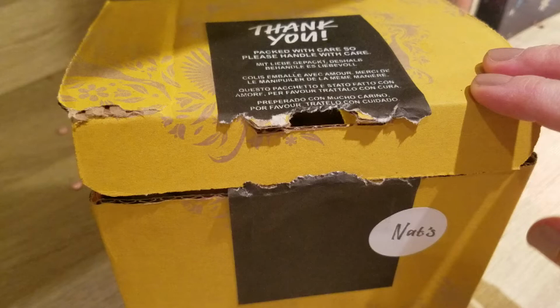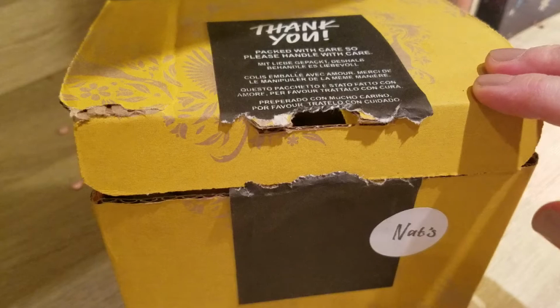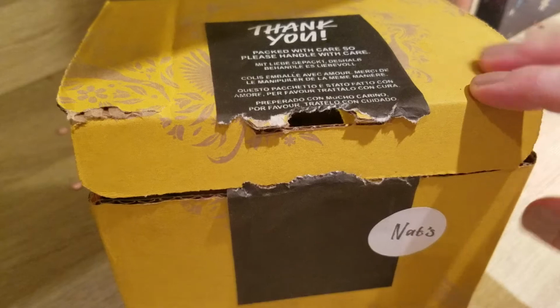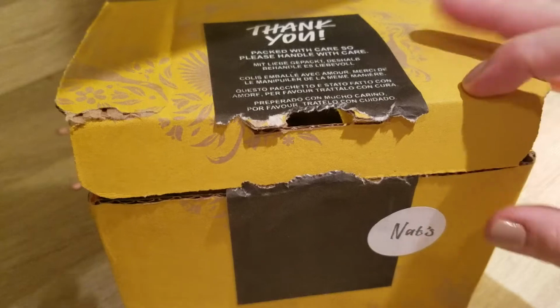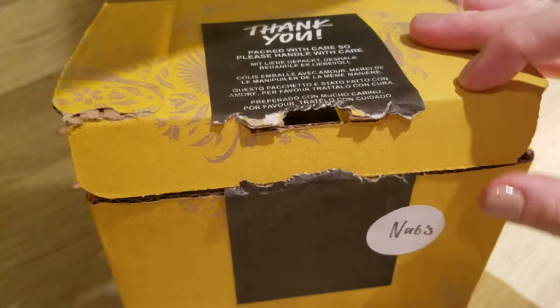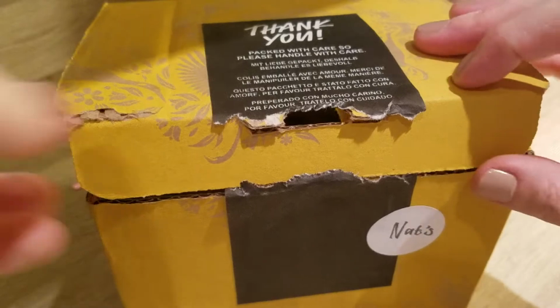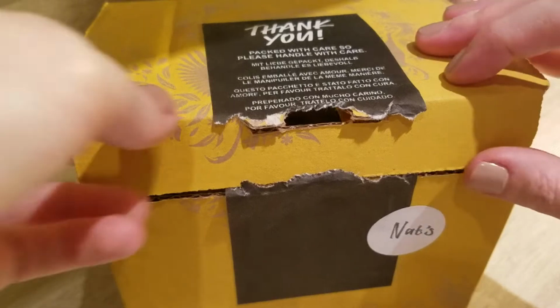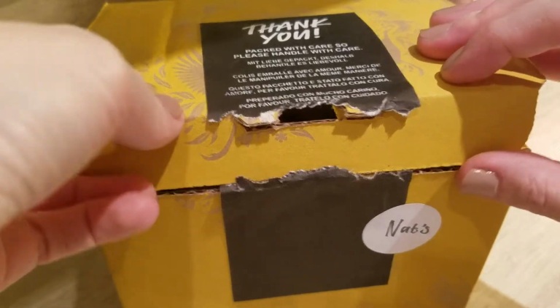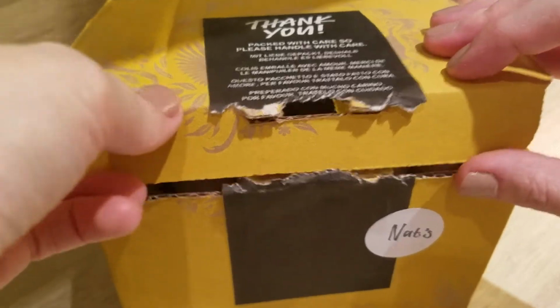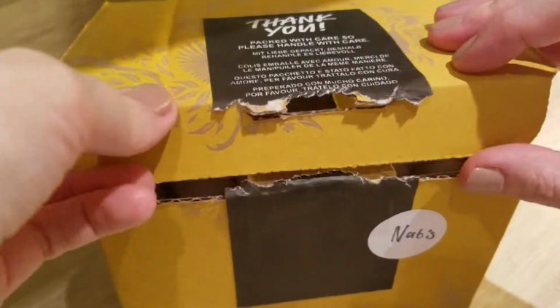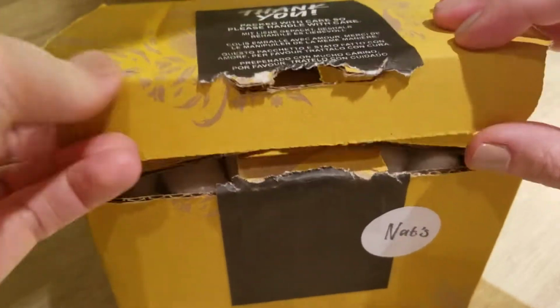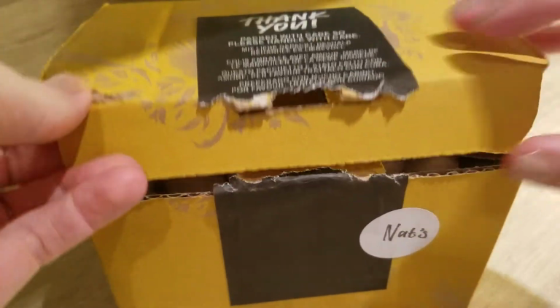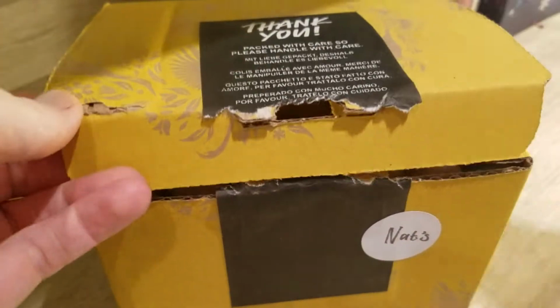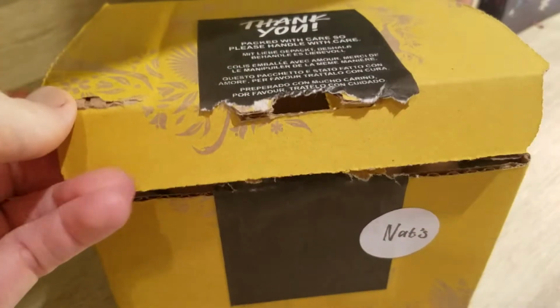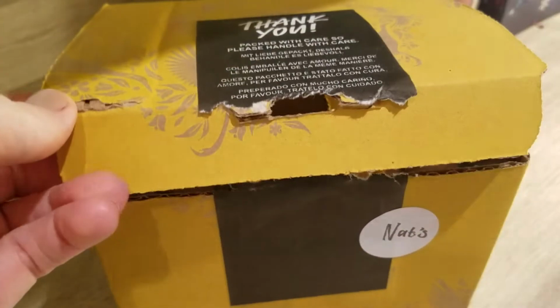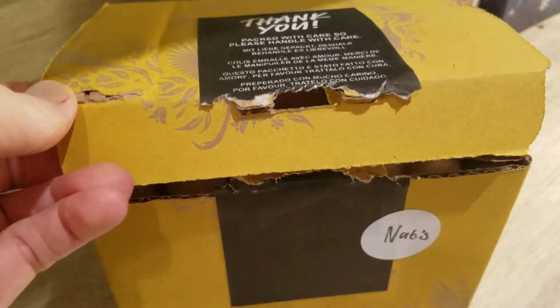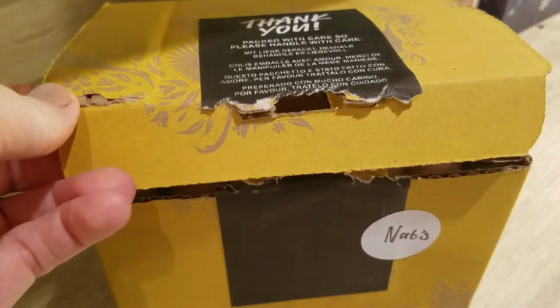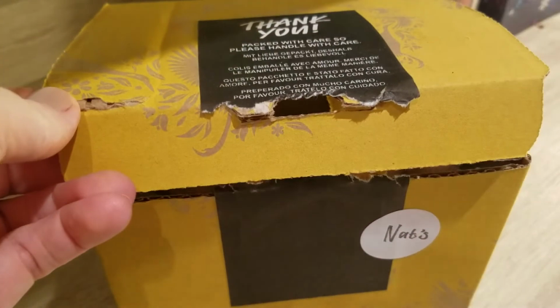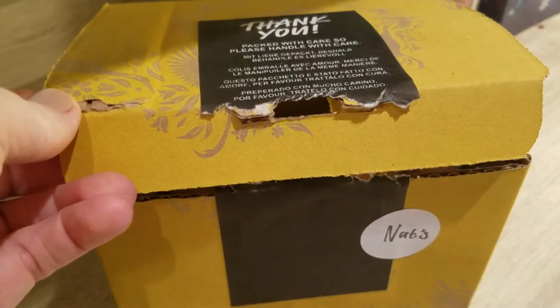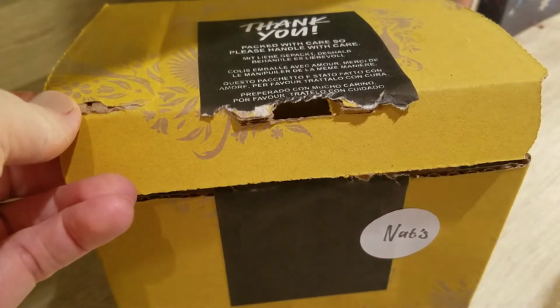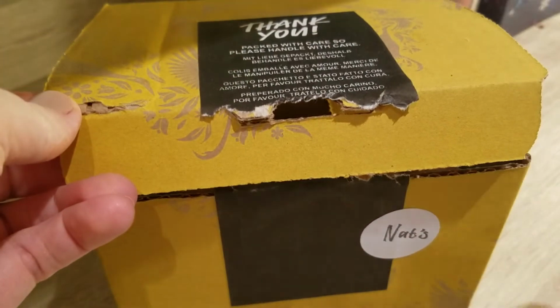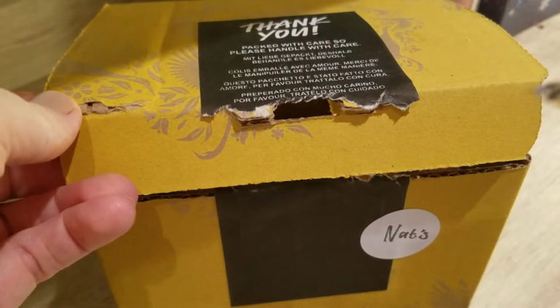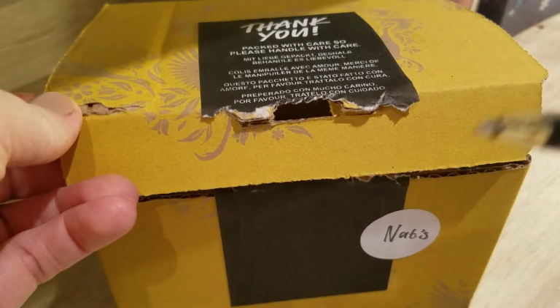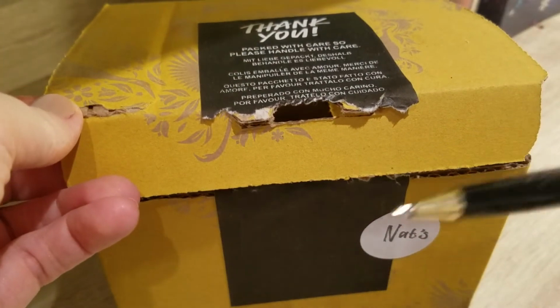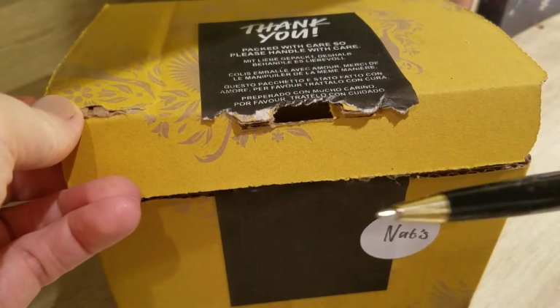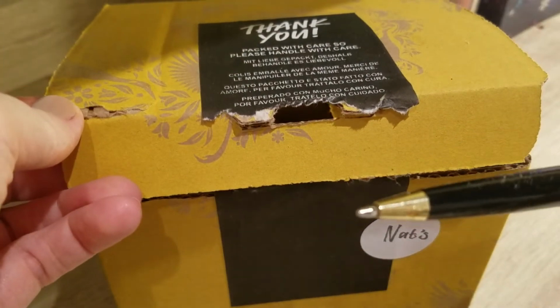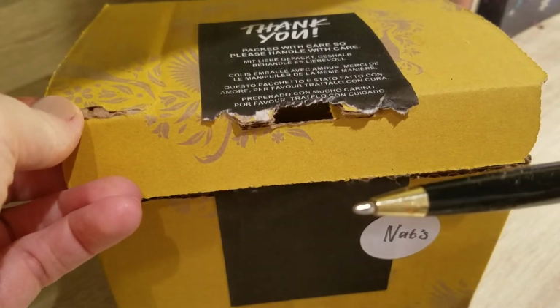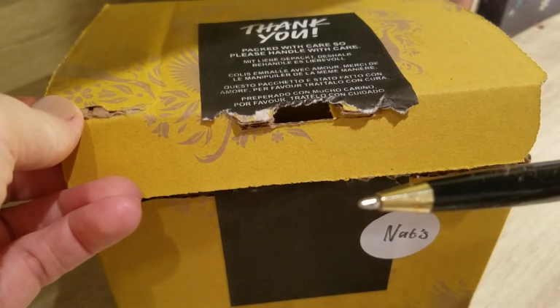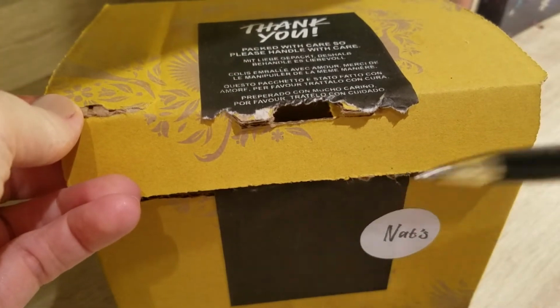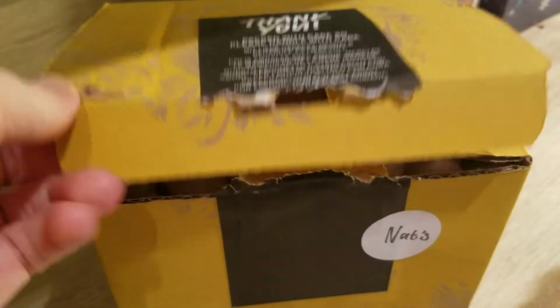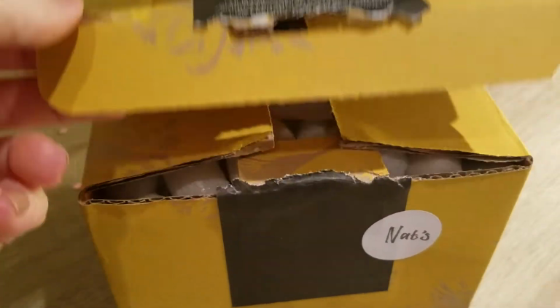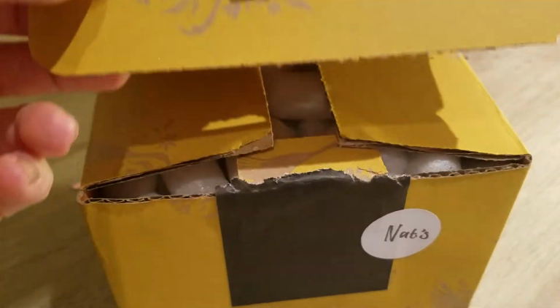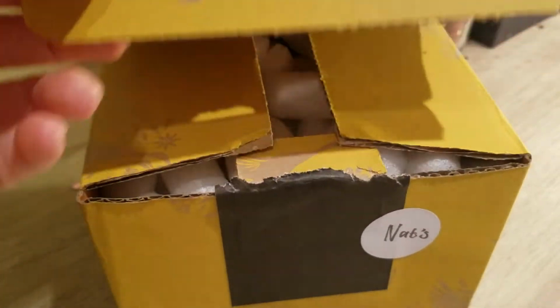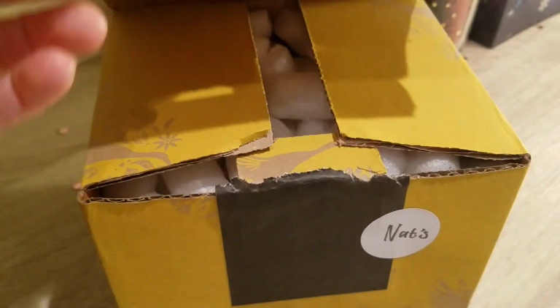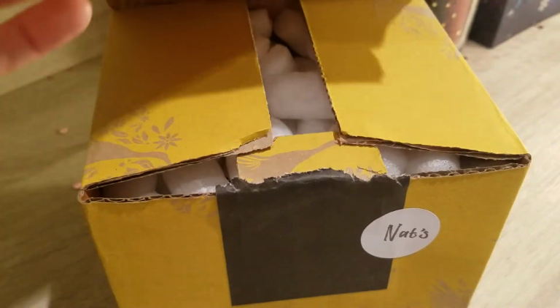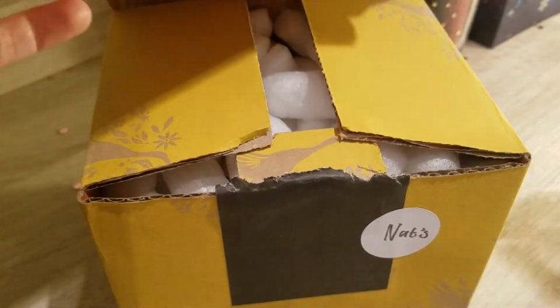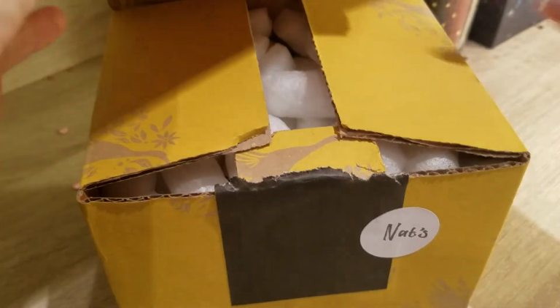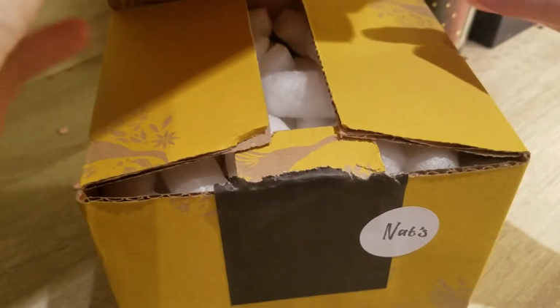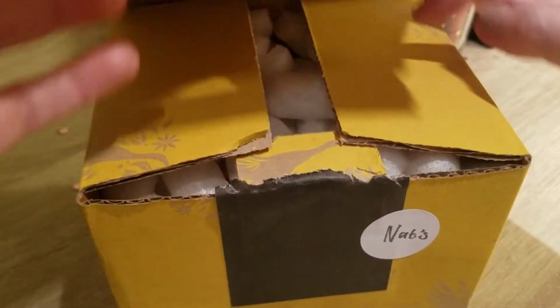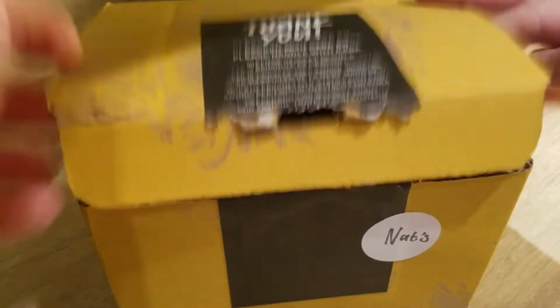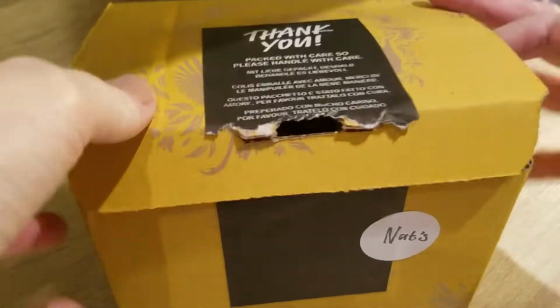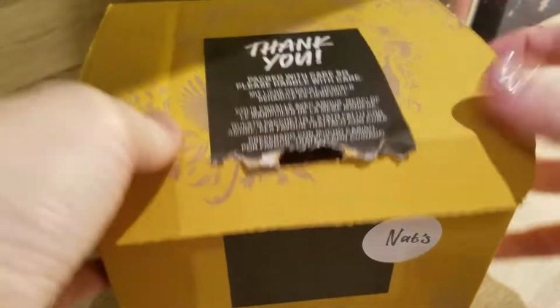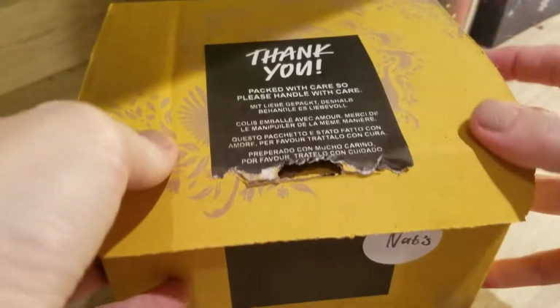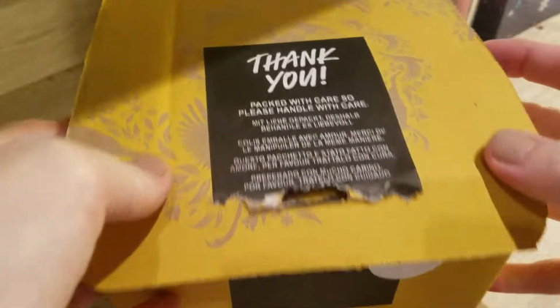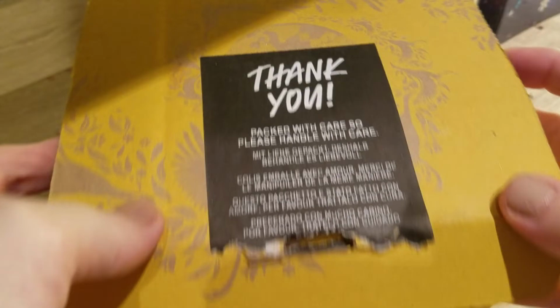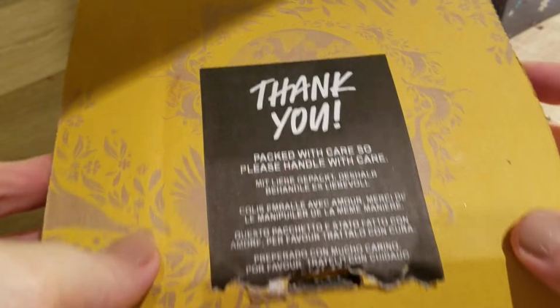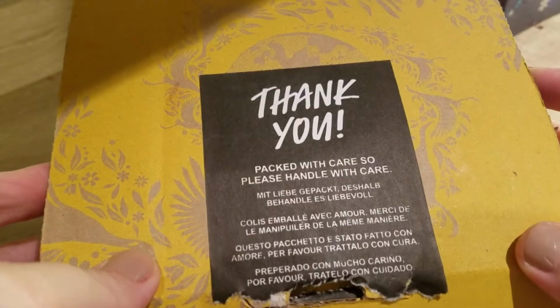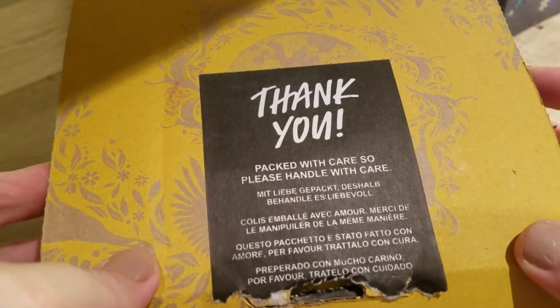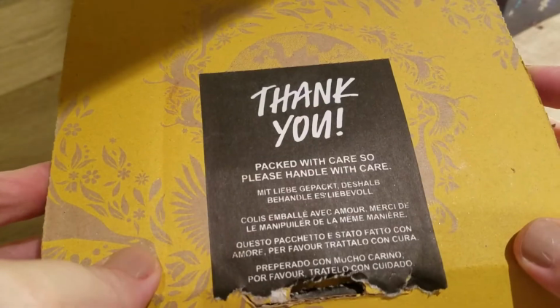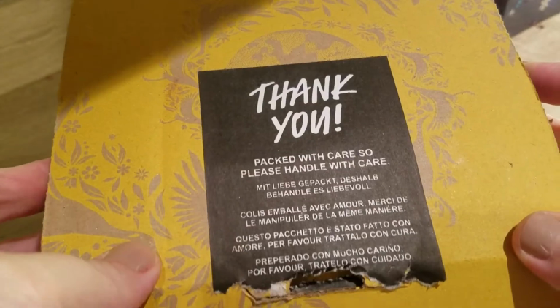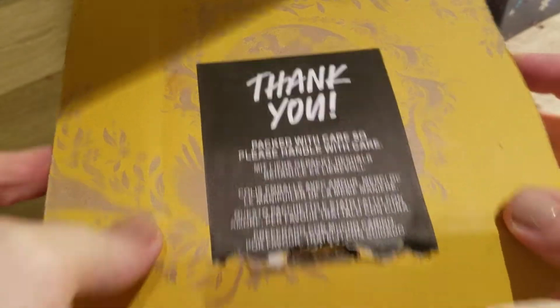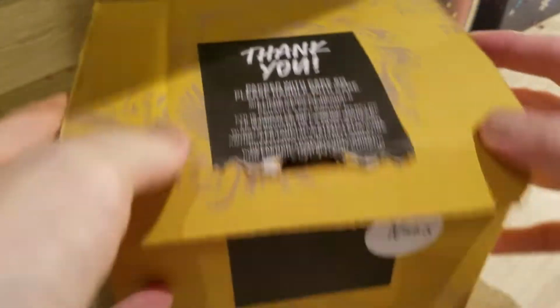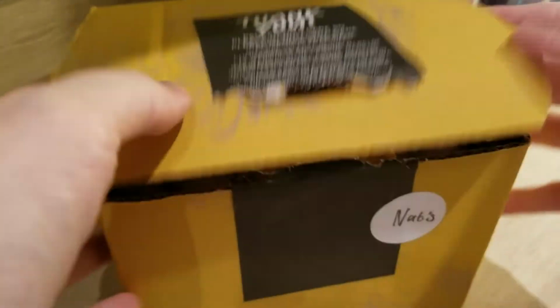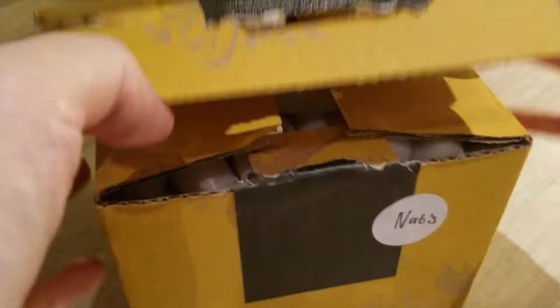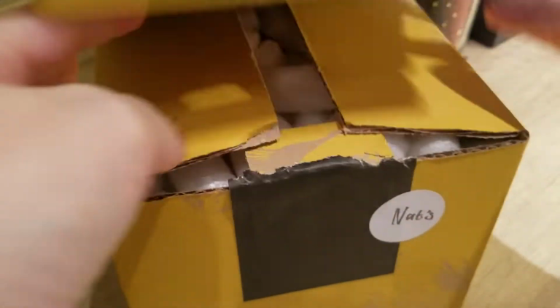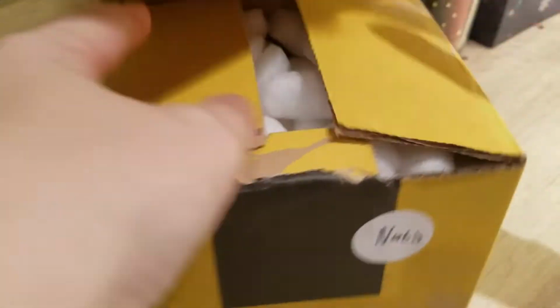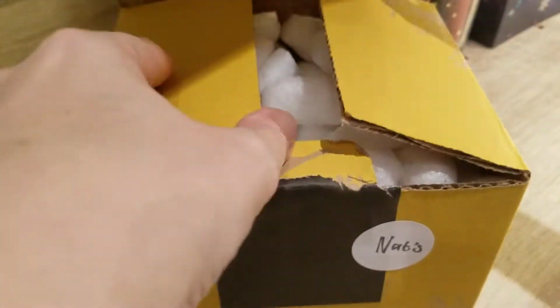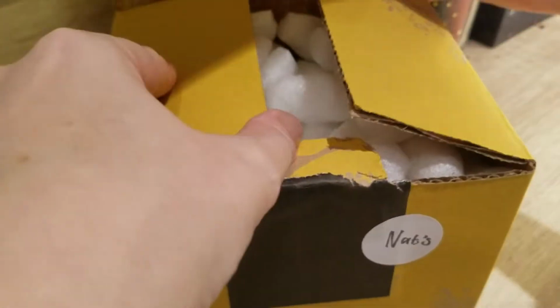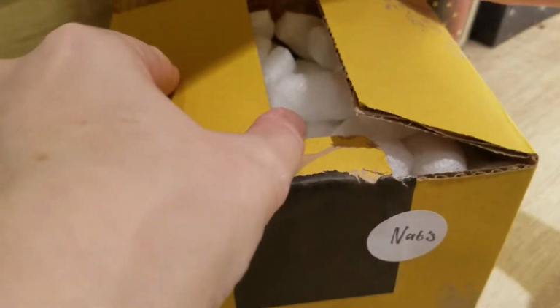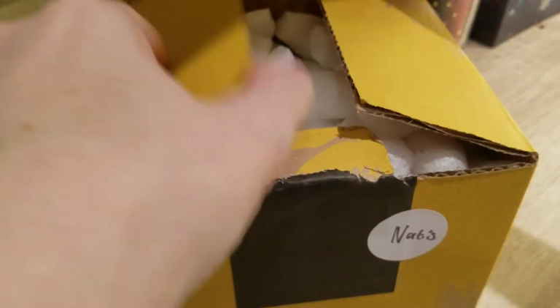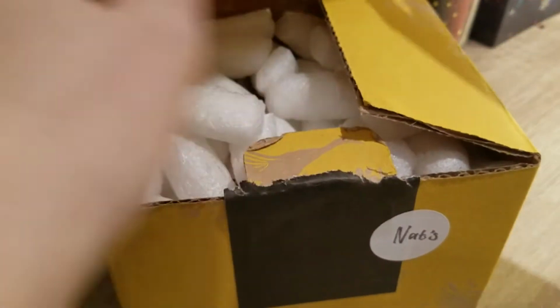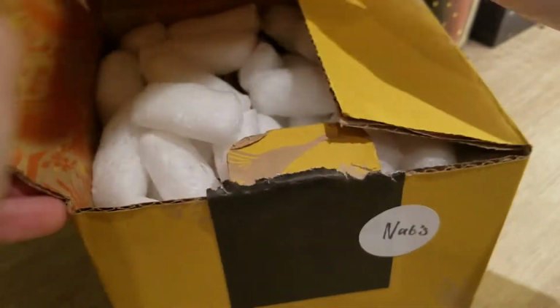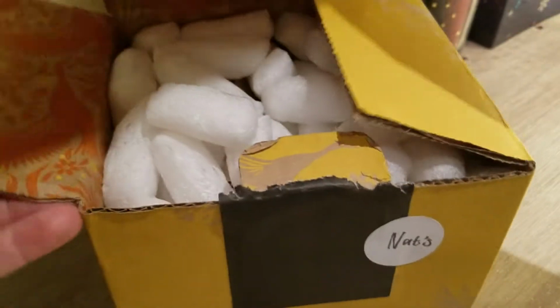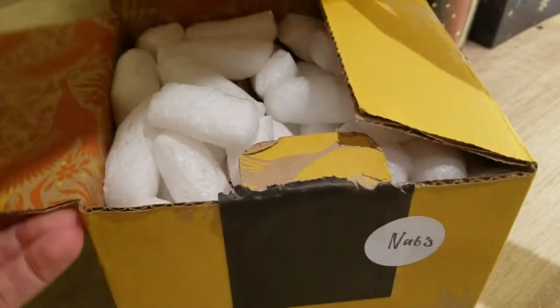Hi guys, today we have another unboxing. I'm just opening it with a pen, actually. Did an order from Lush, as you can see.